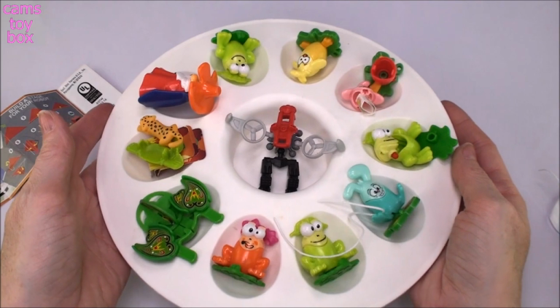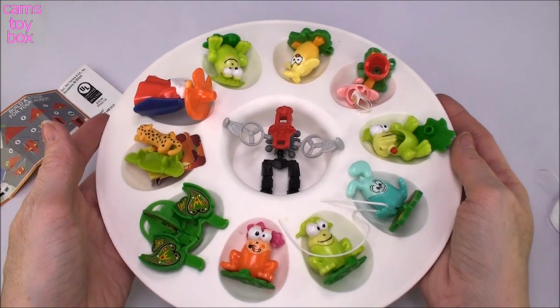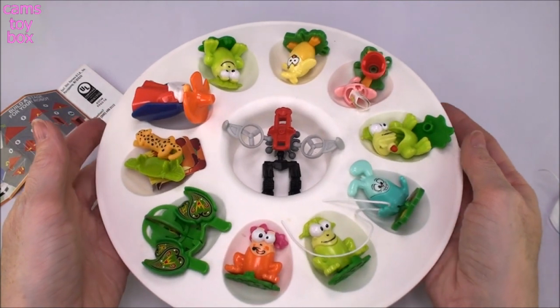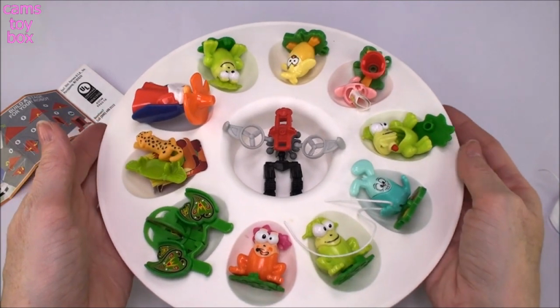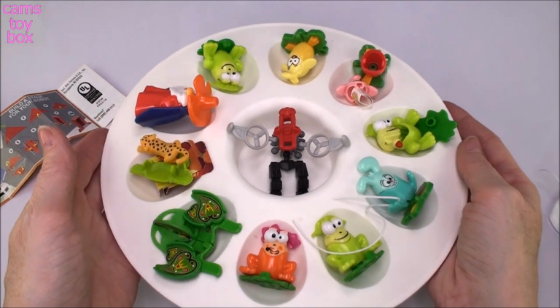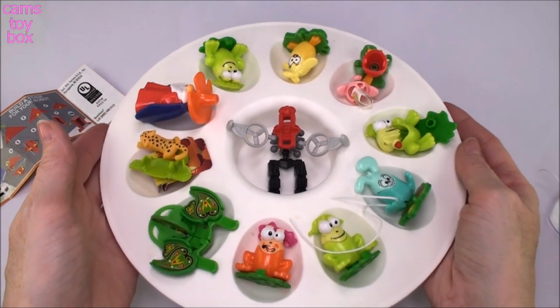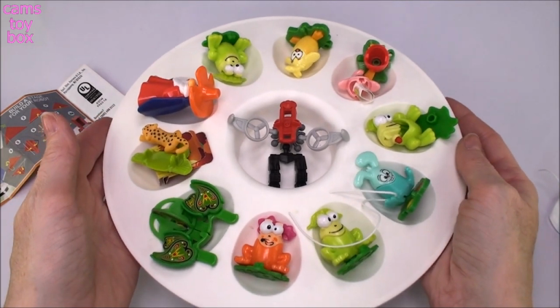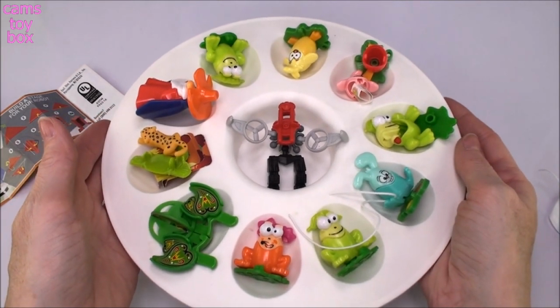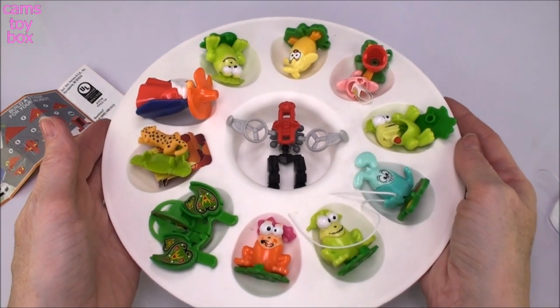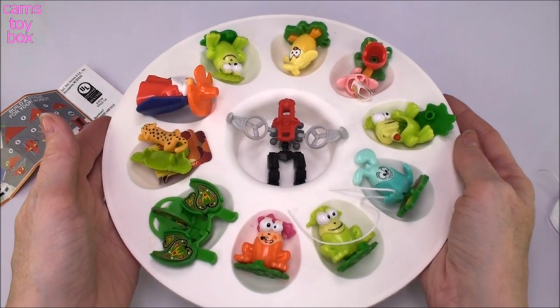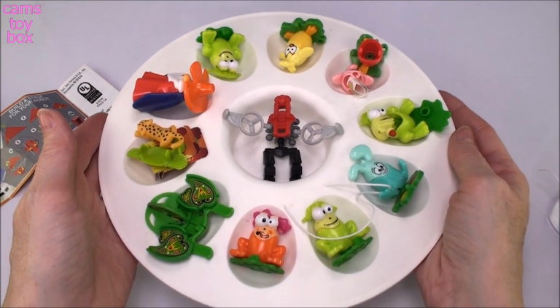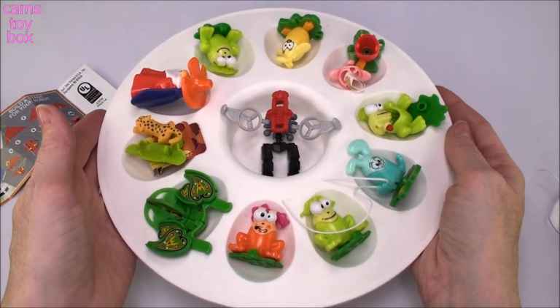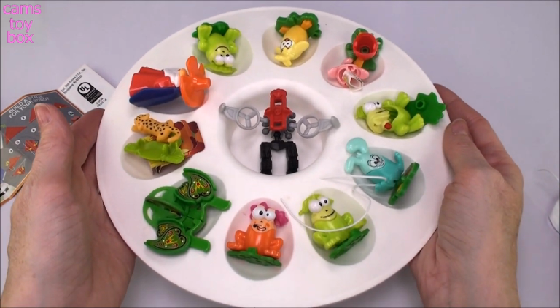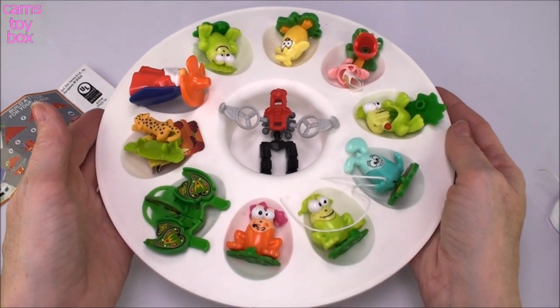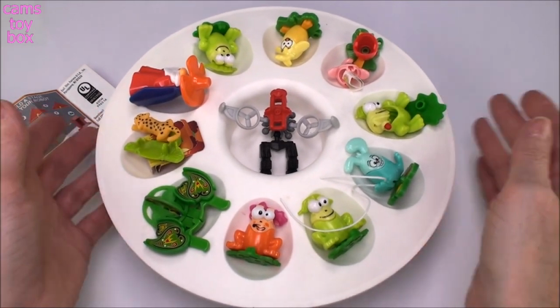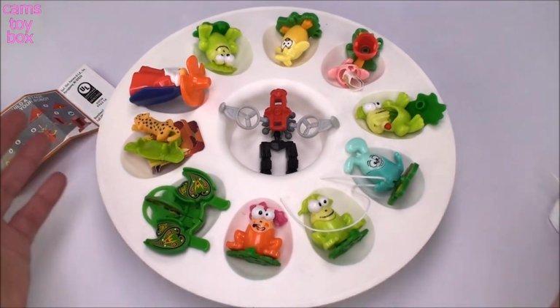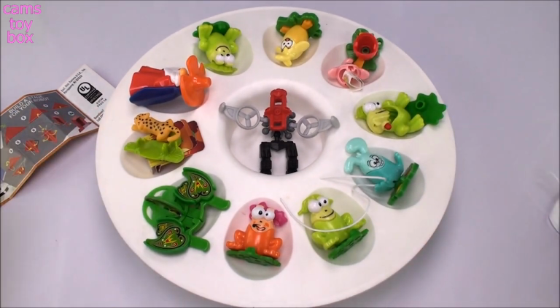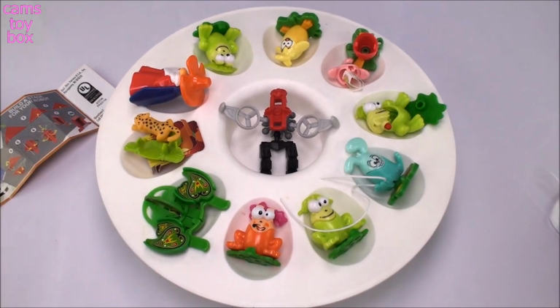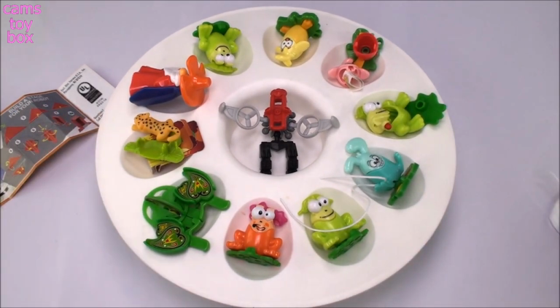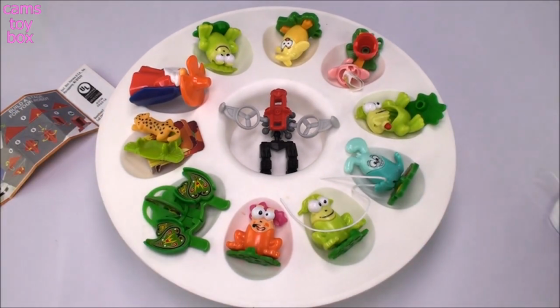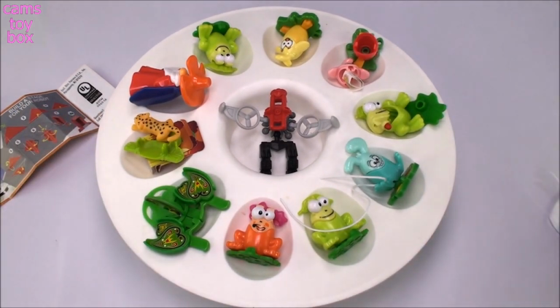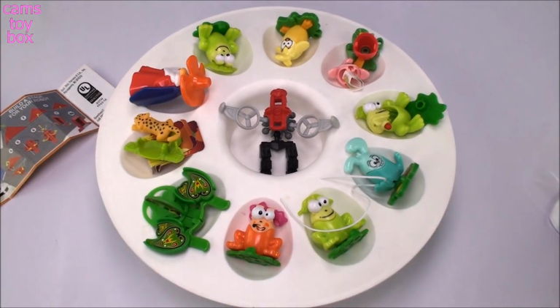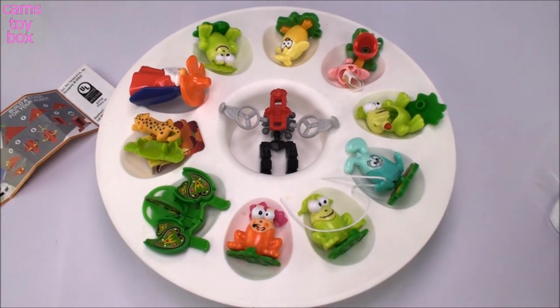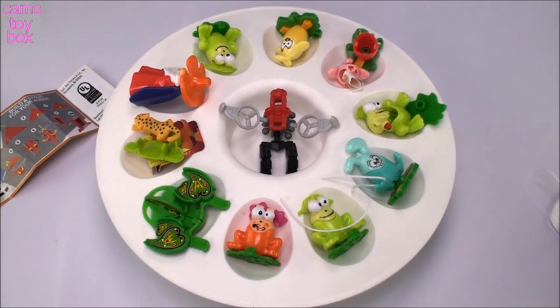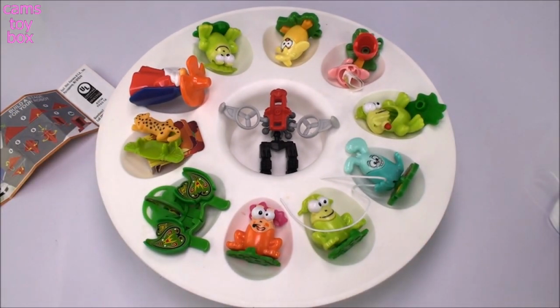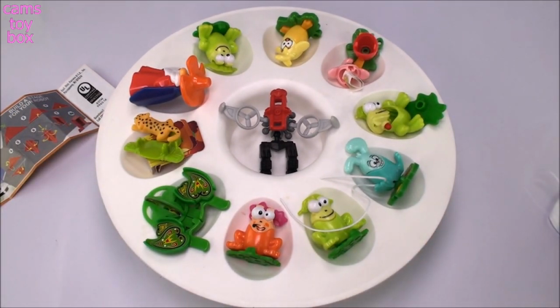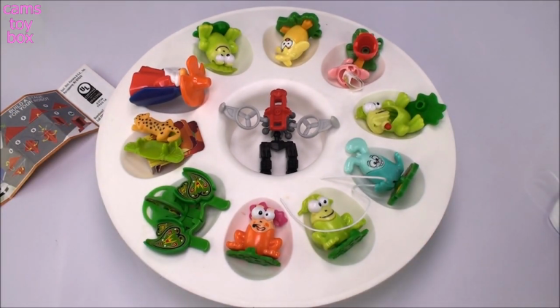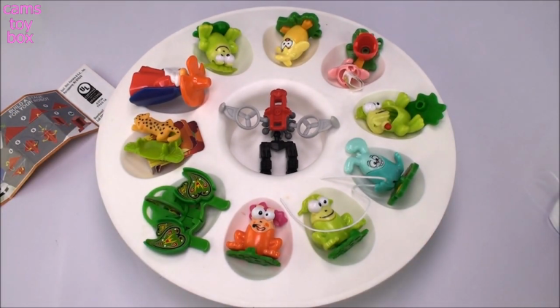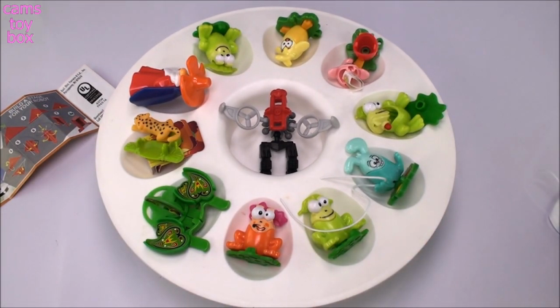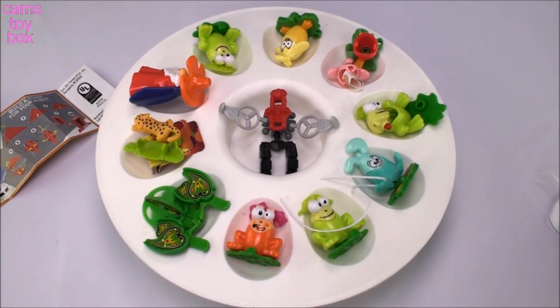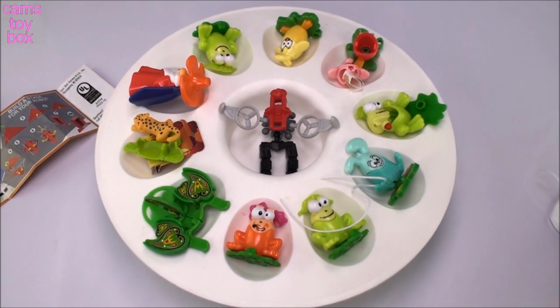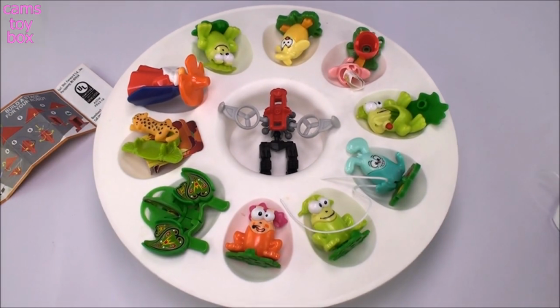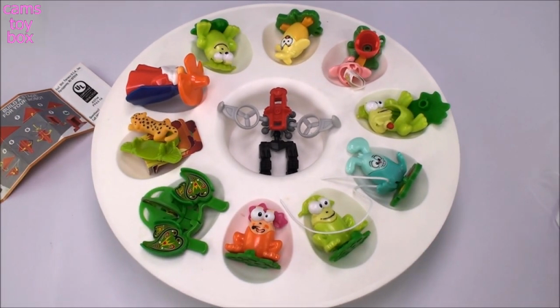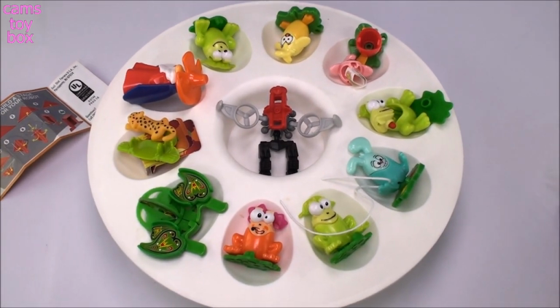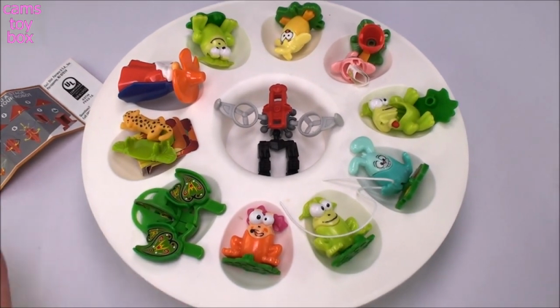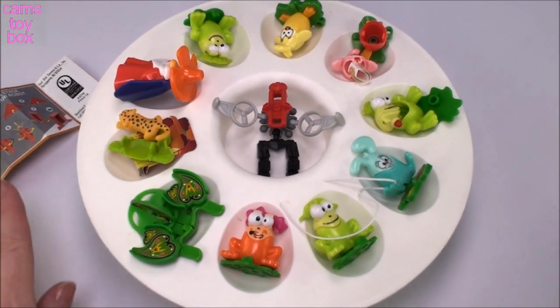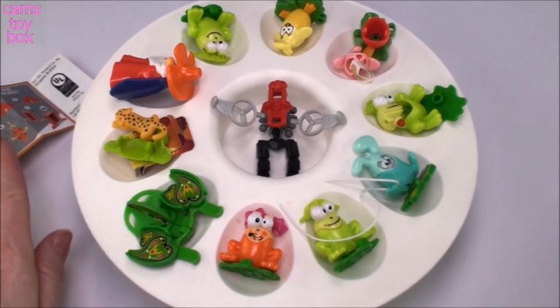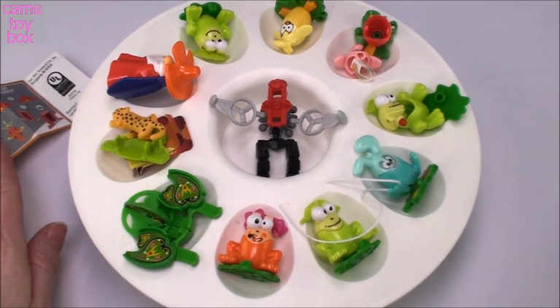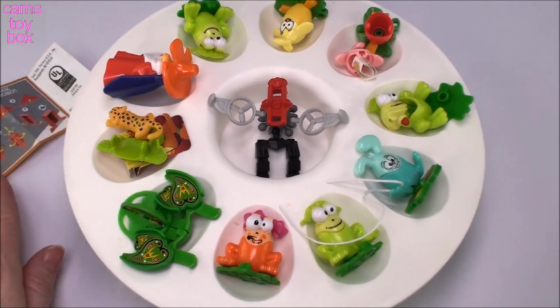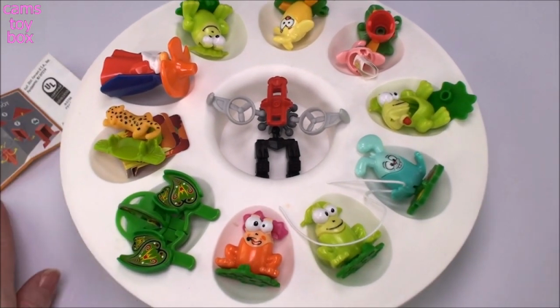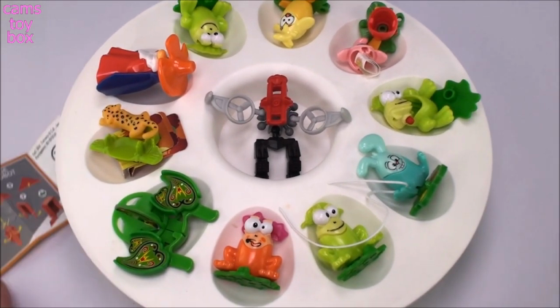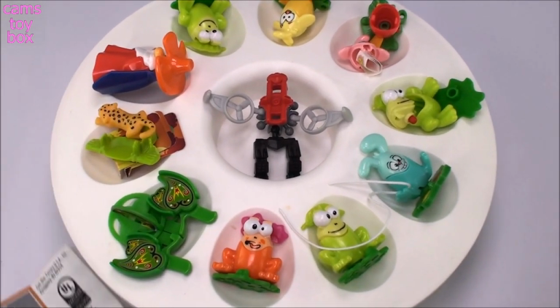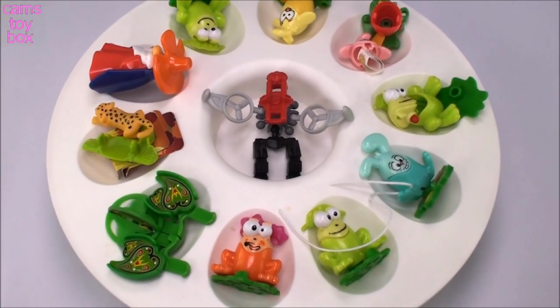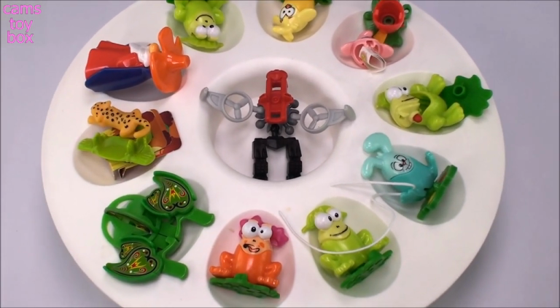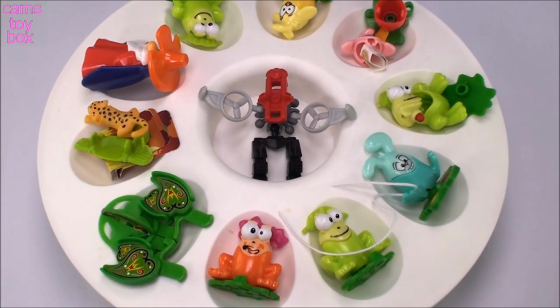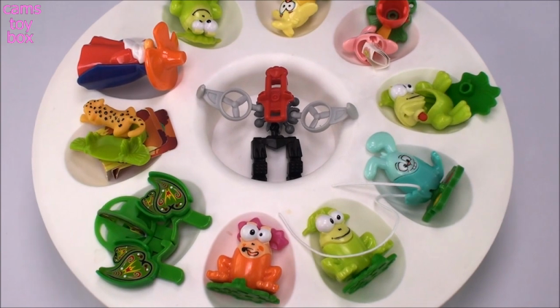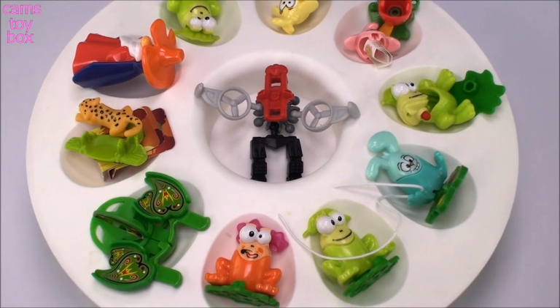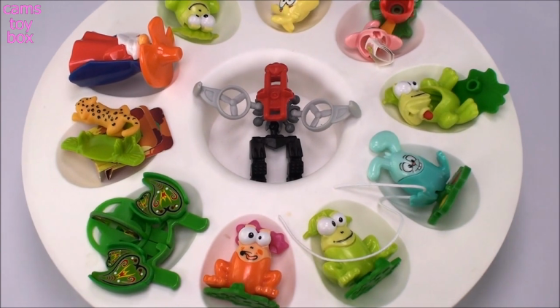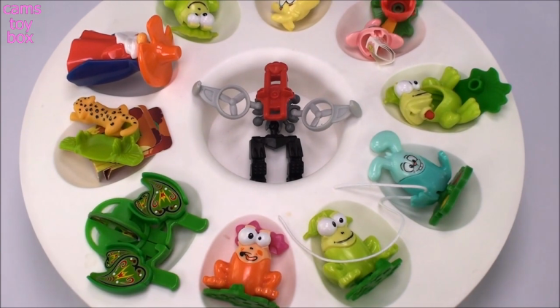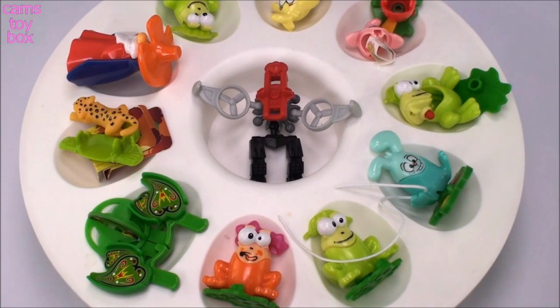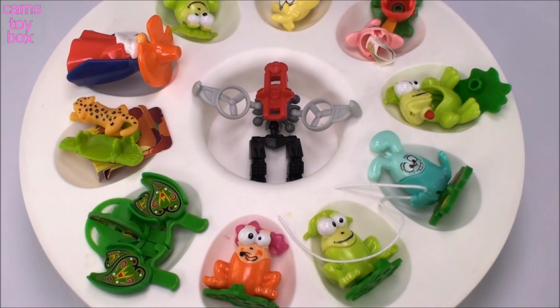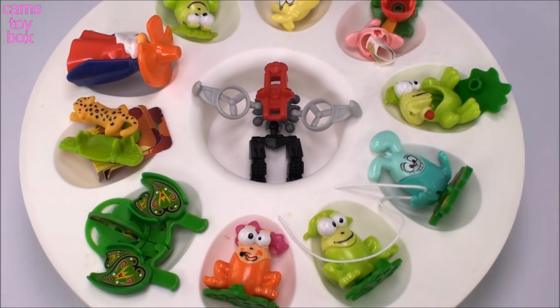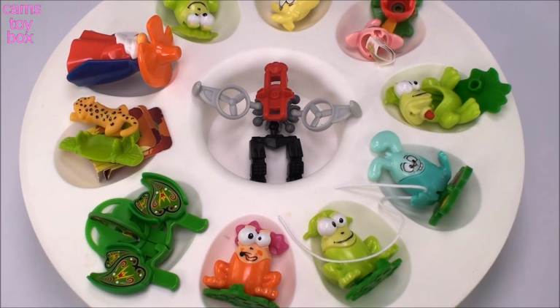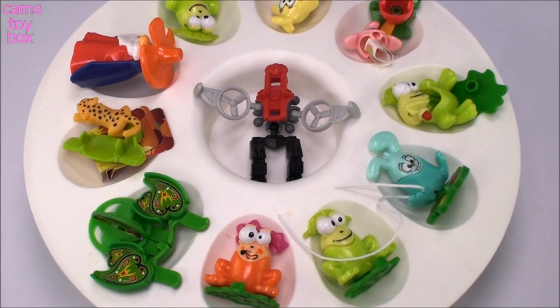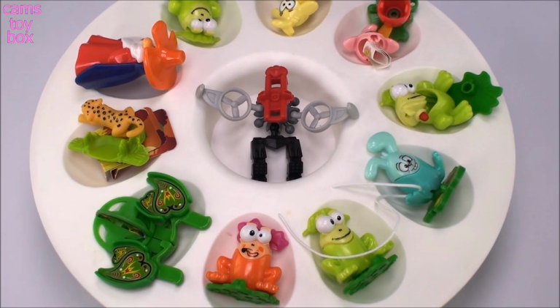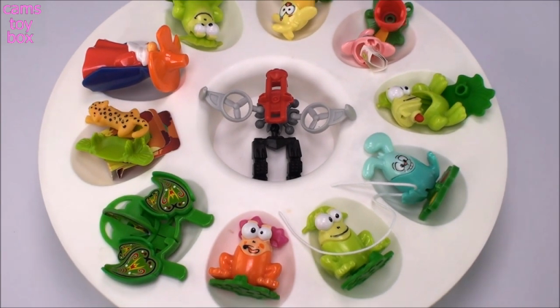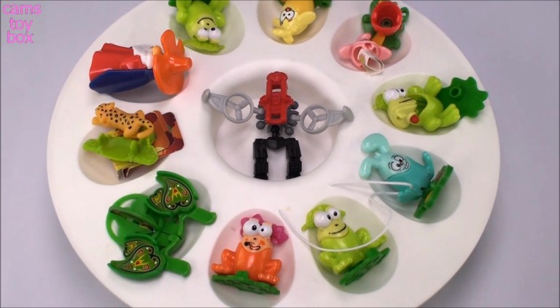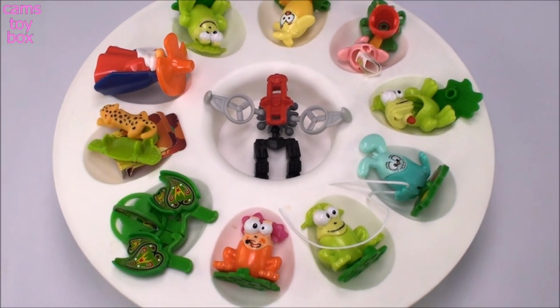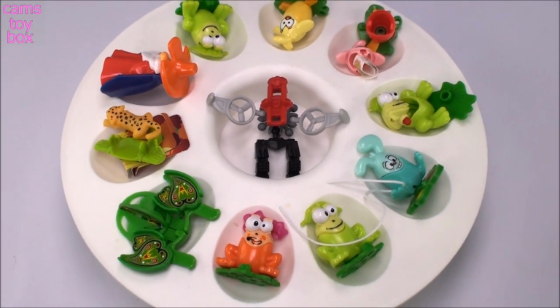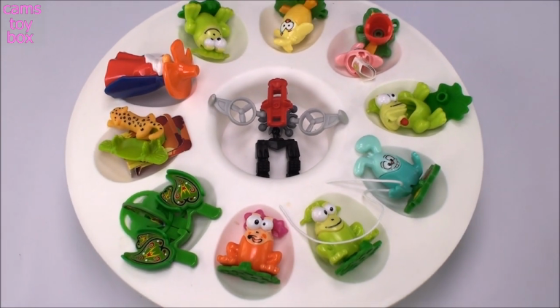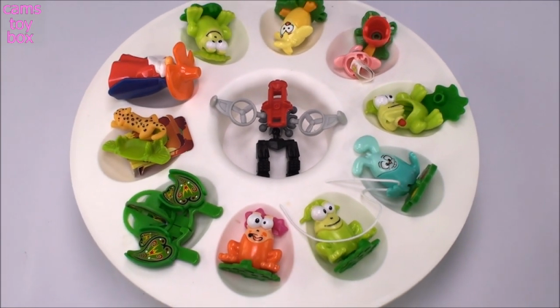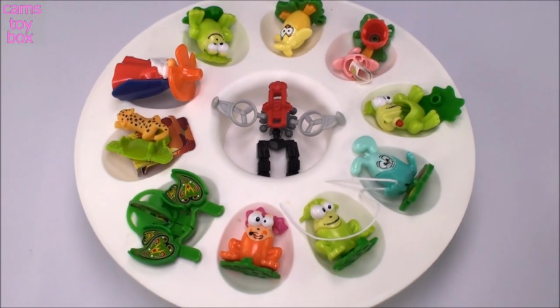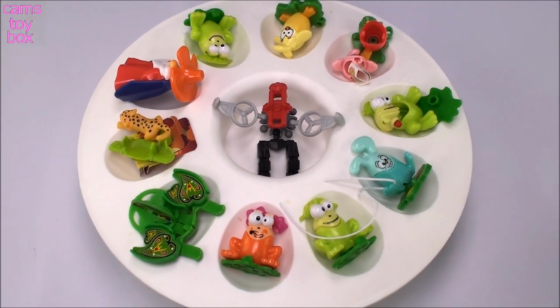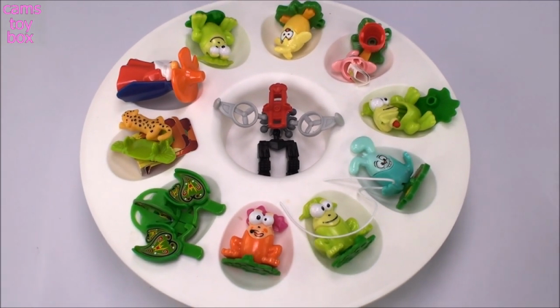This was super cool! We got some really cute toys in those little Easter-themed eggs — some Easter-themed, some spring-themed, and some just plain fun and cool to build. I hope you guys enjoyed. Be sure to subscribe to see lots more toys and surprises every single day here in Kim's Toy Box. I'll see you real soon — thanks for watching!